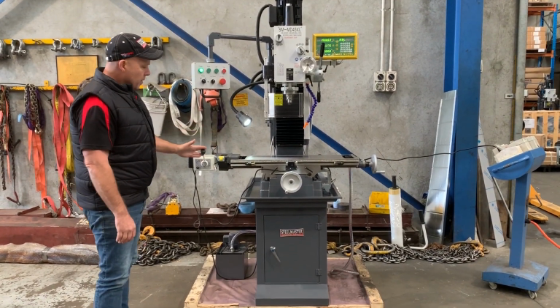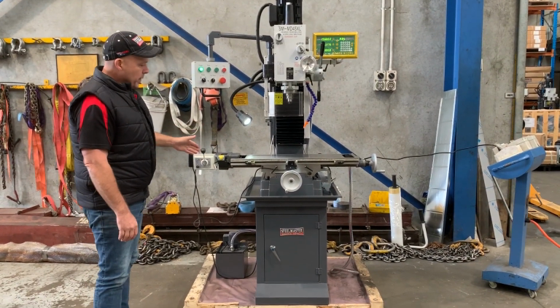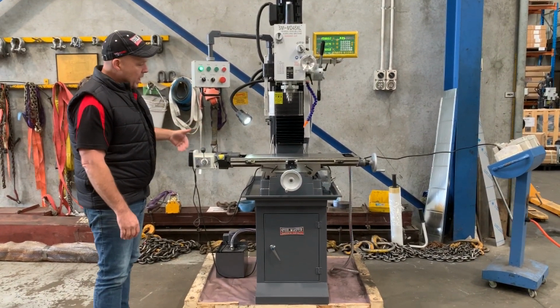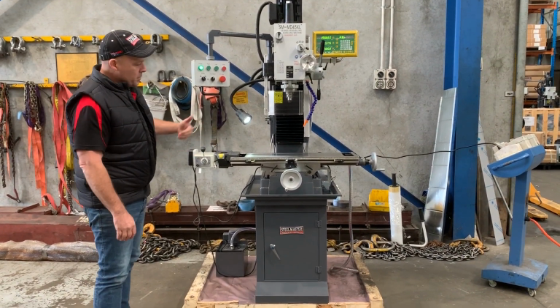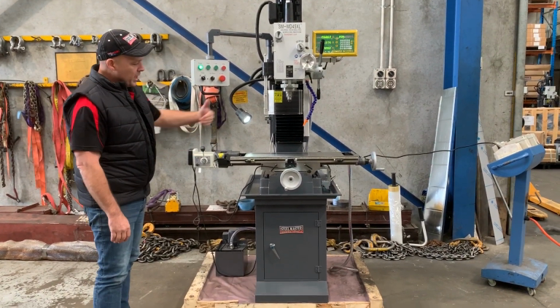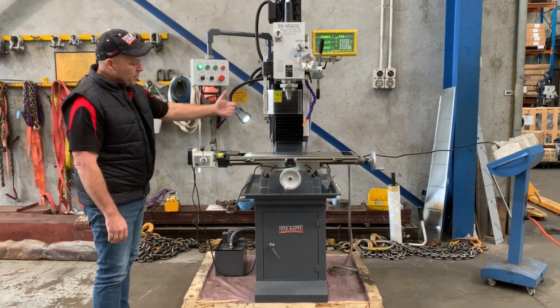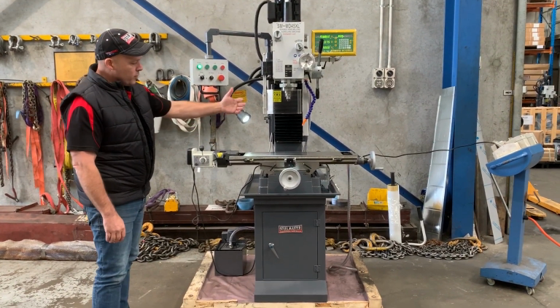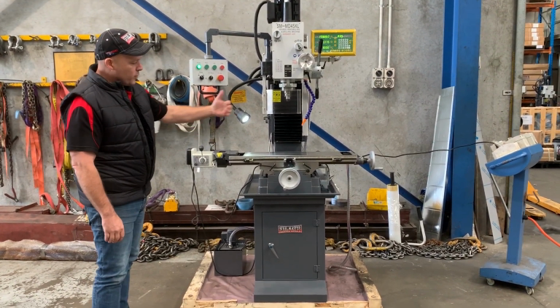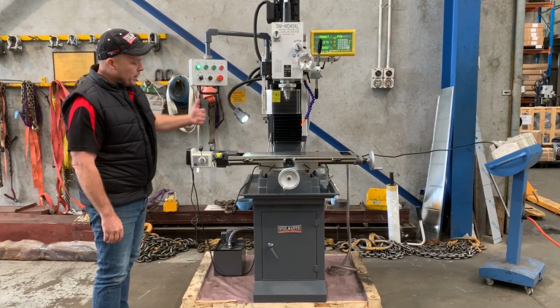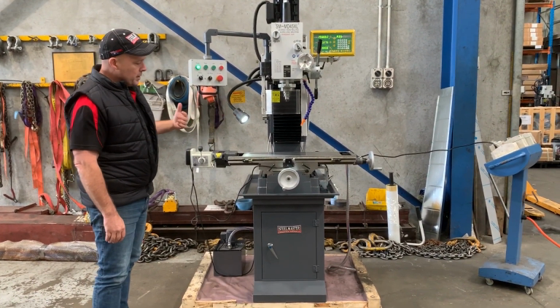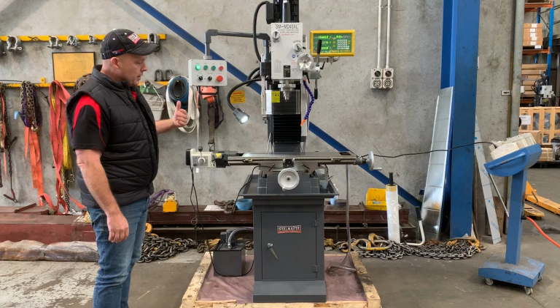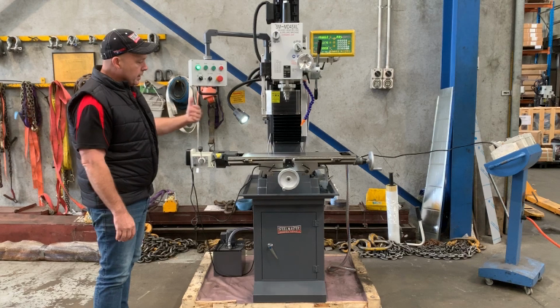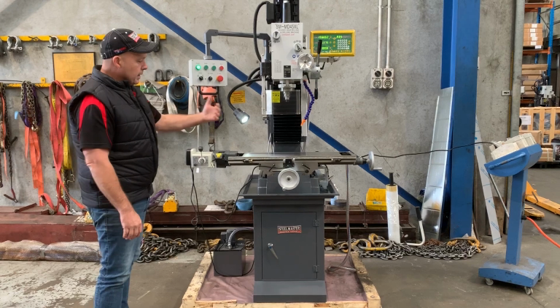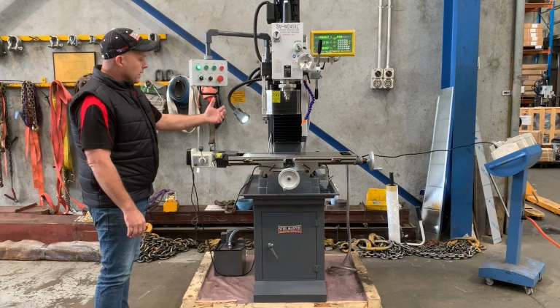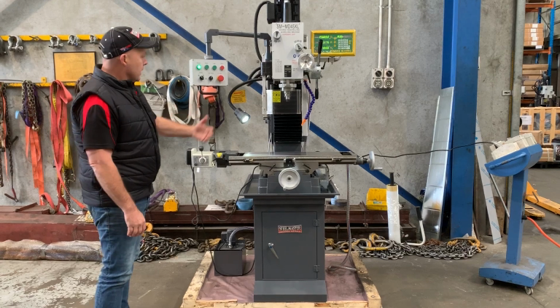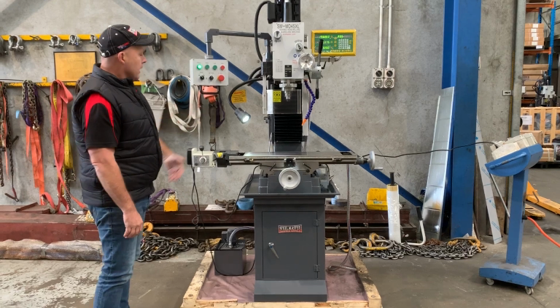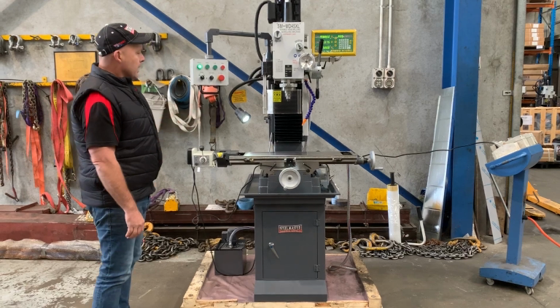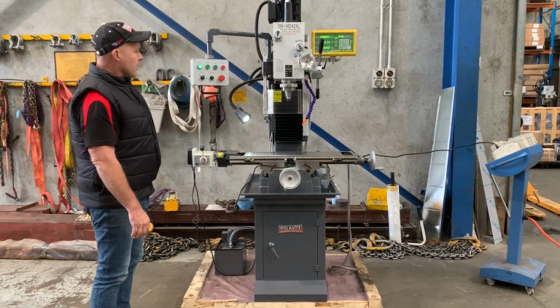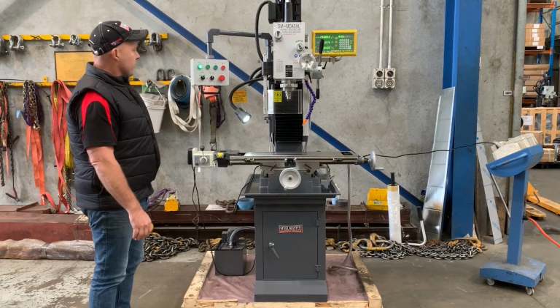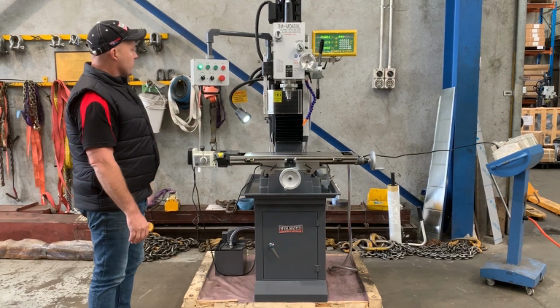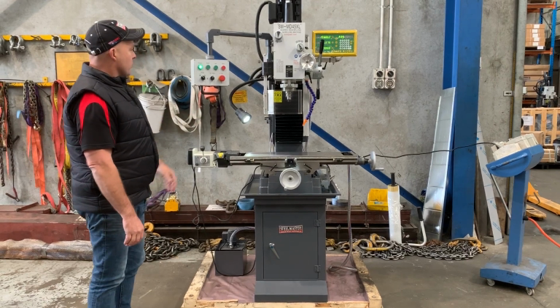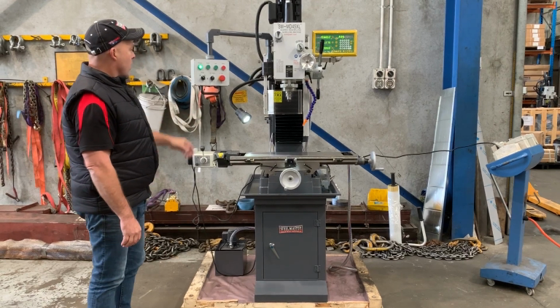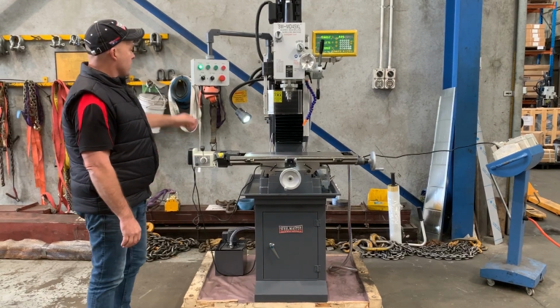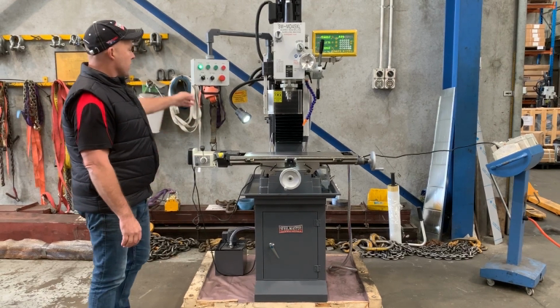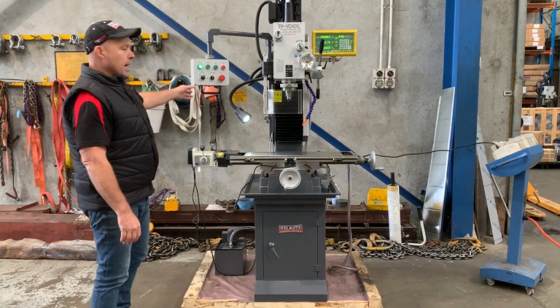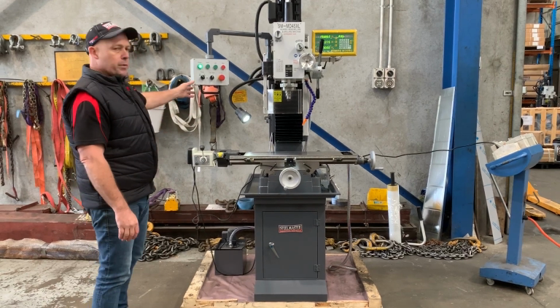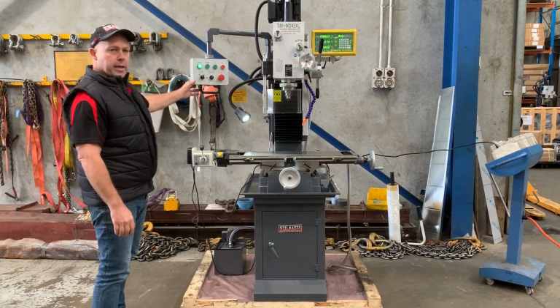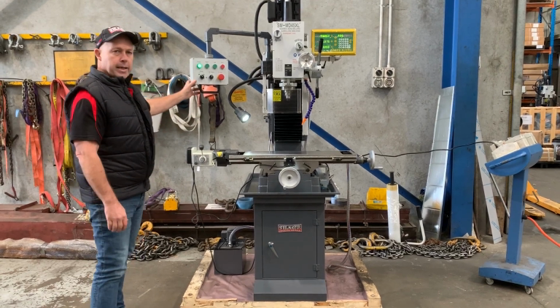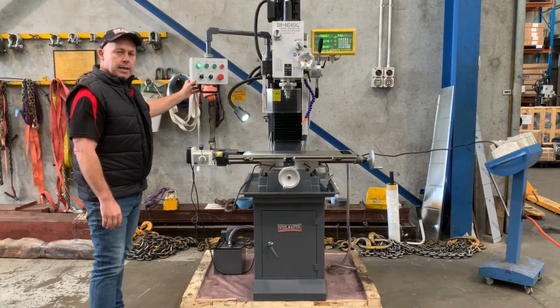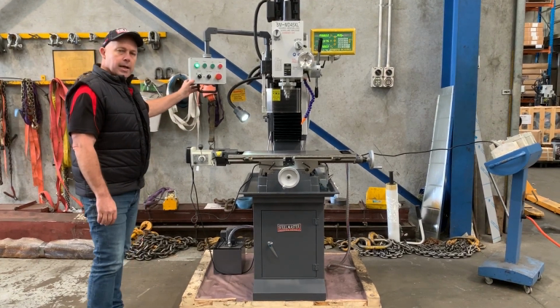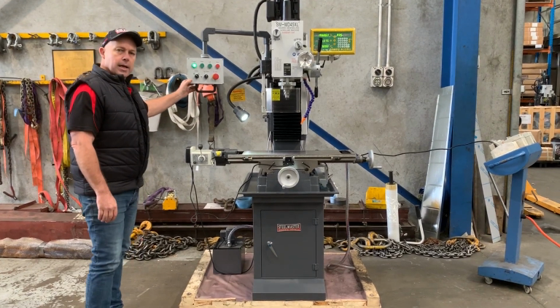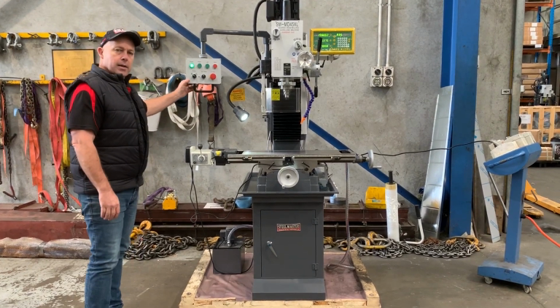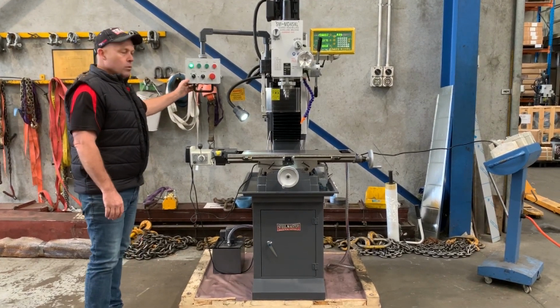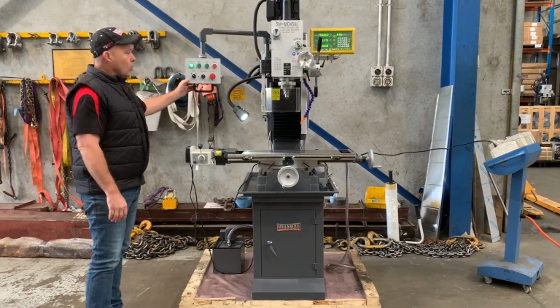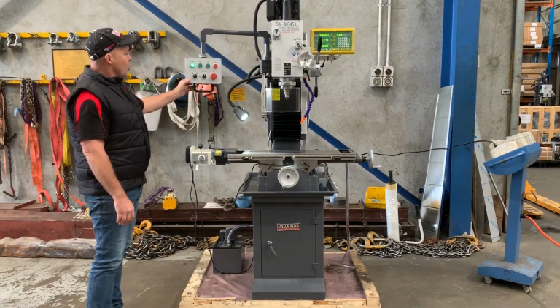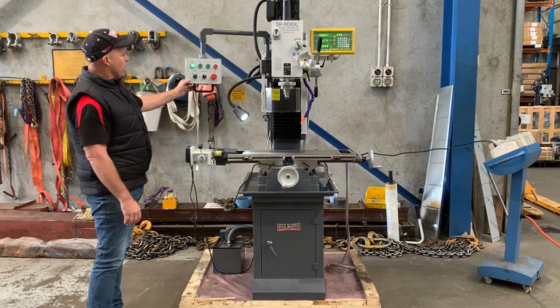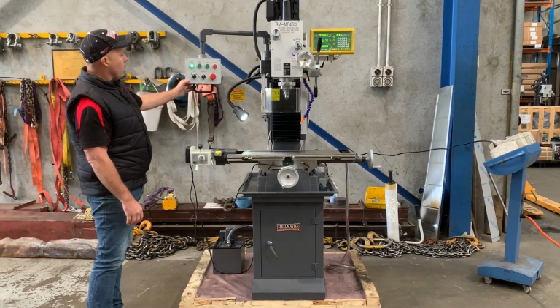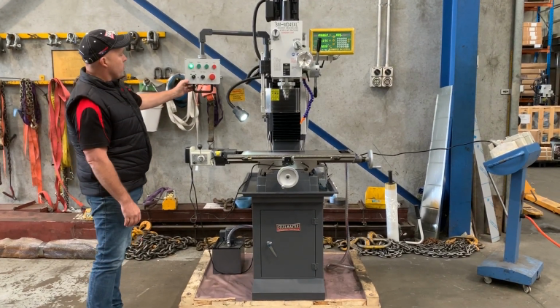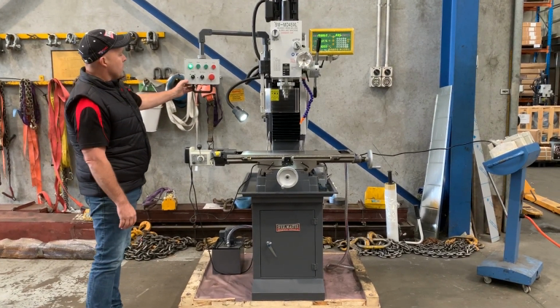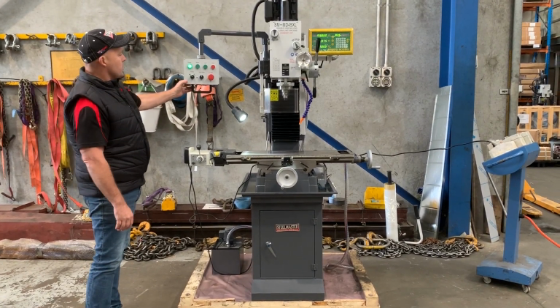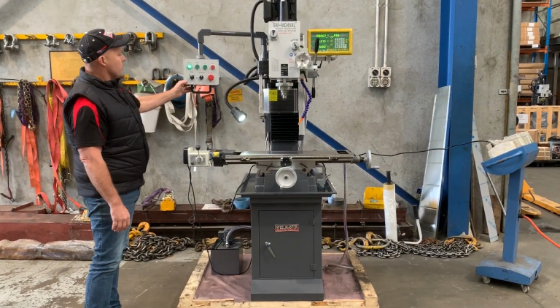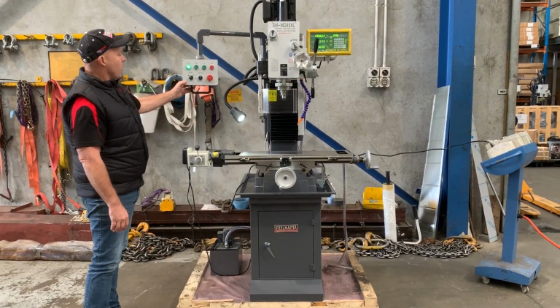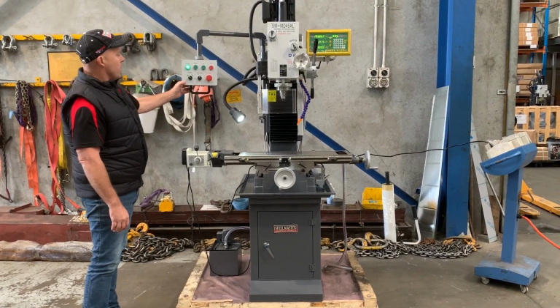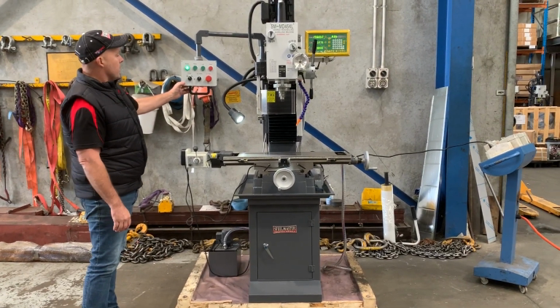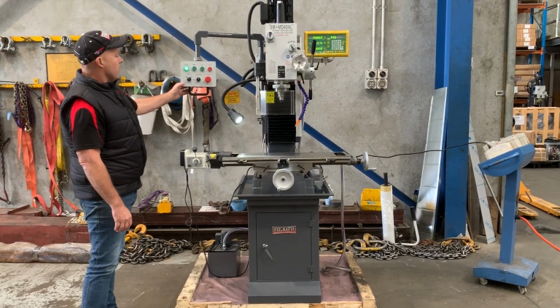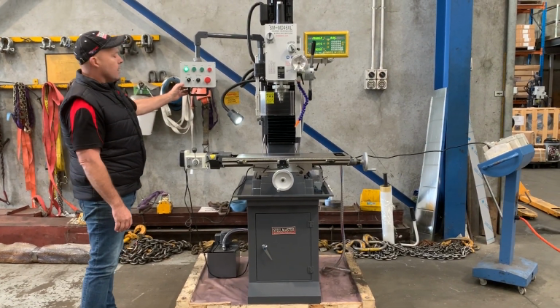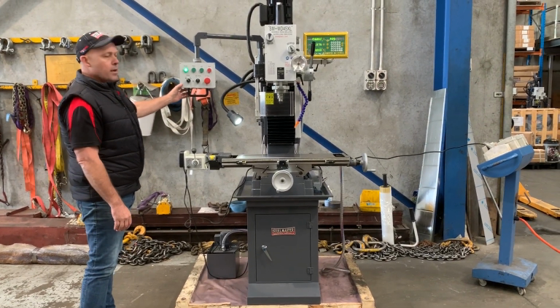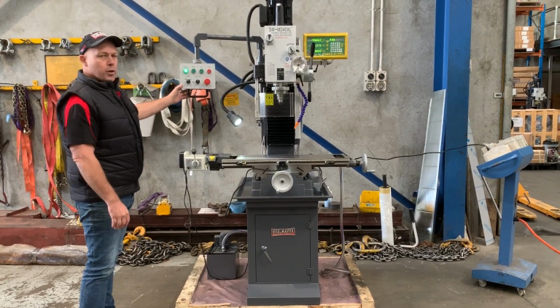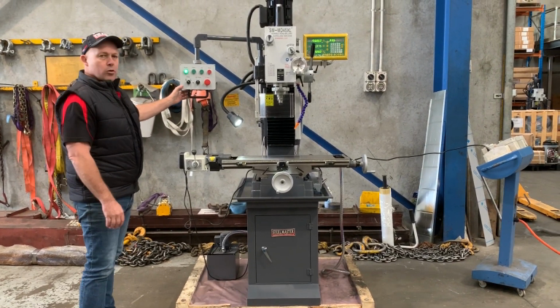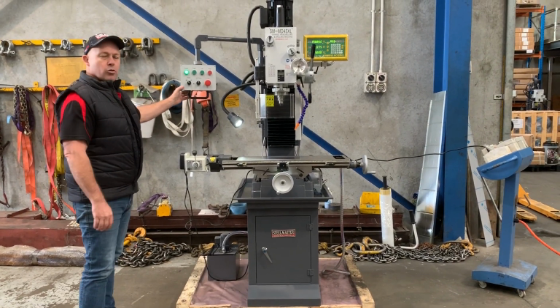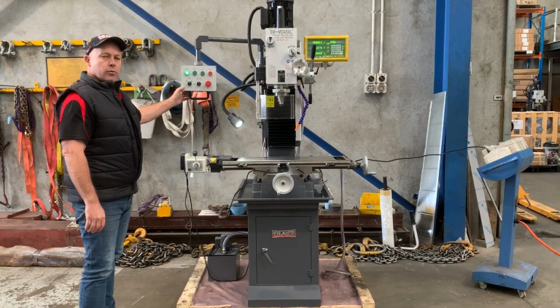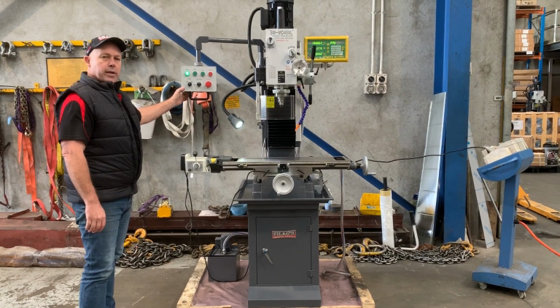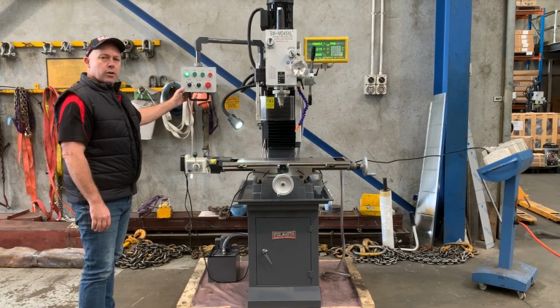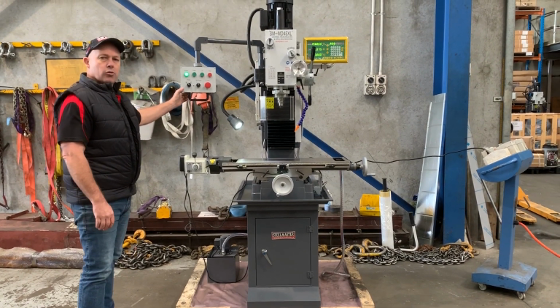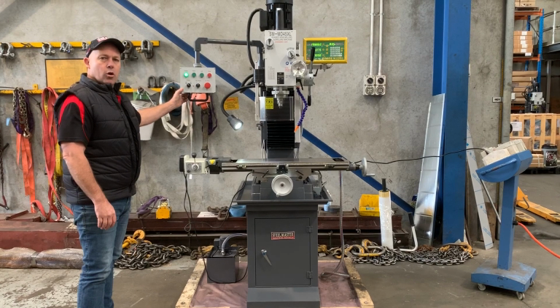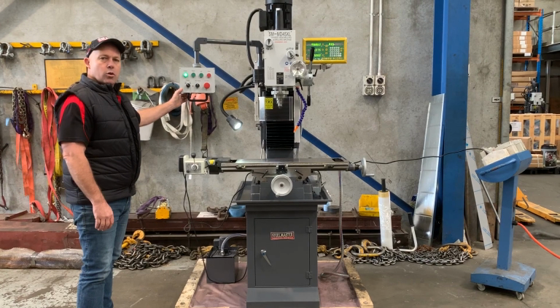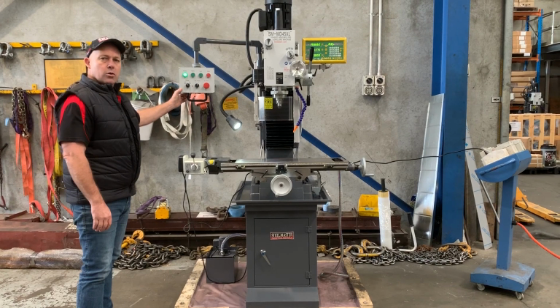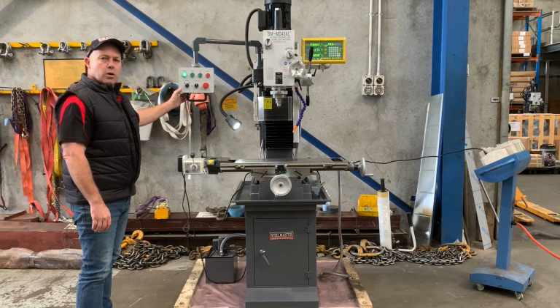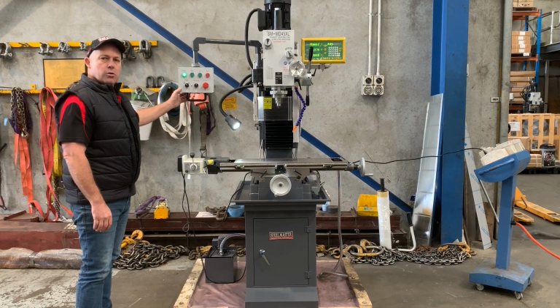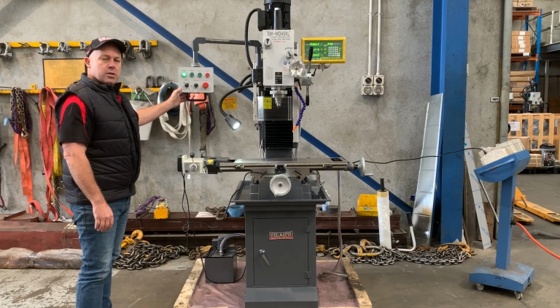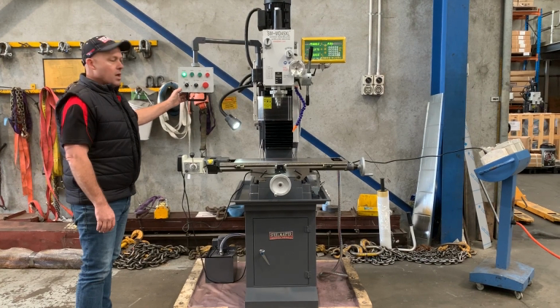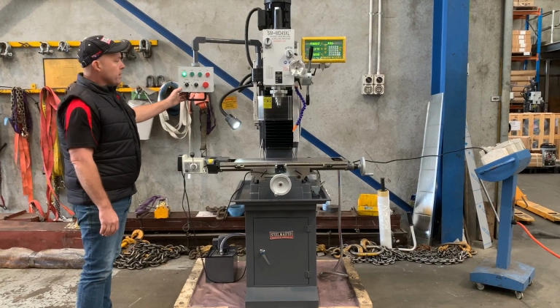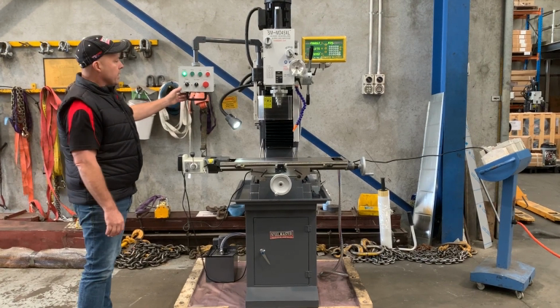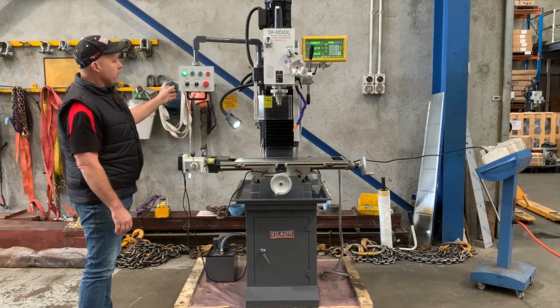There's power table feed left and right, and all the operations are managed from the control console just over here.